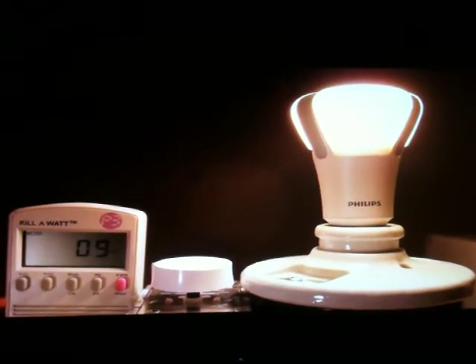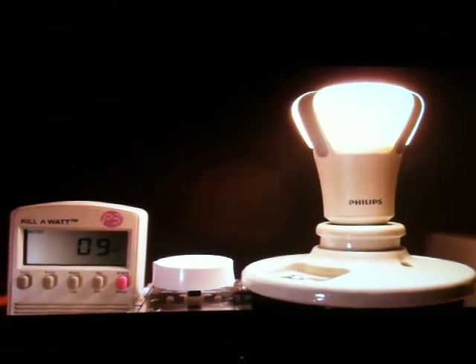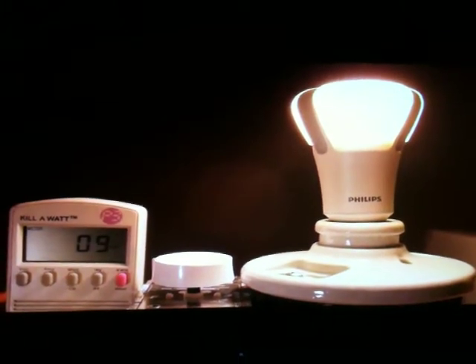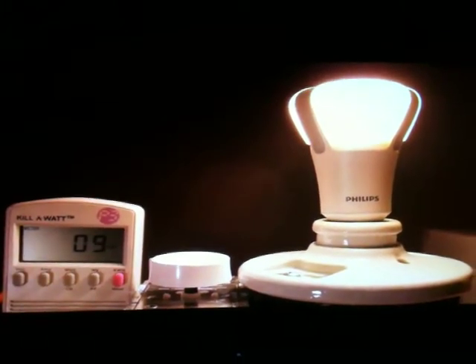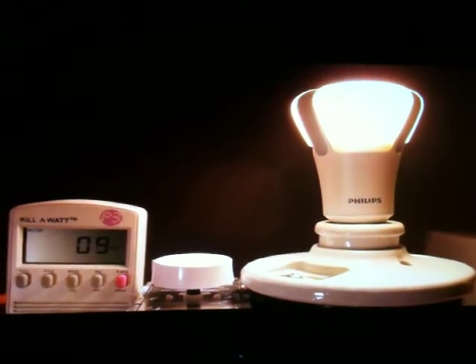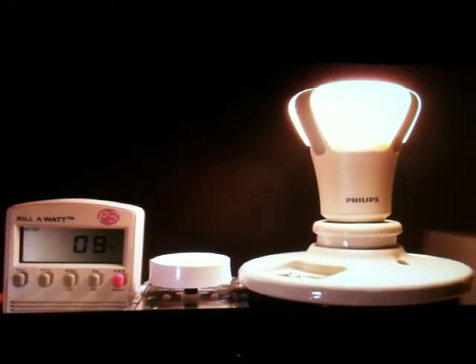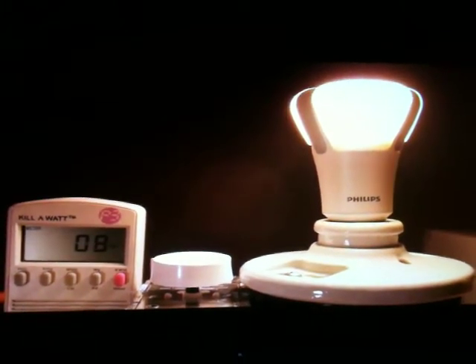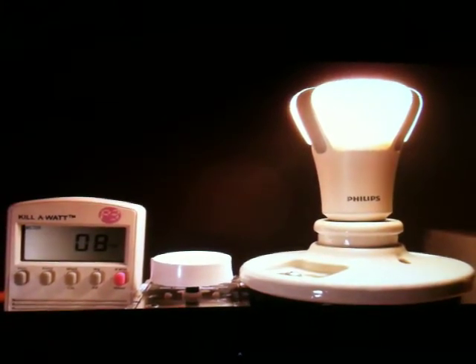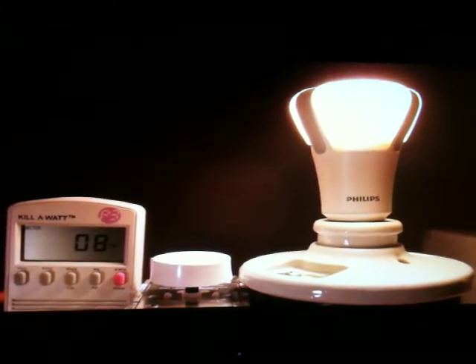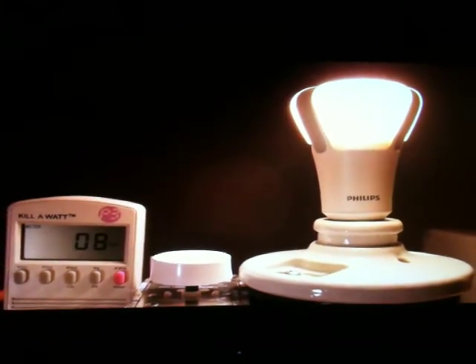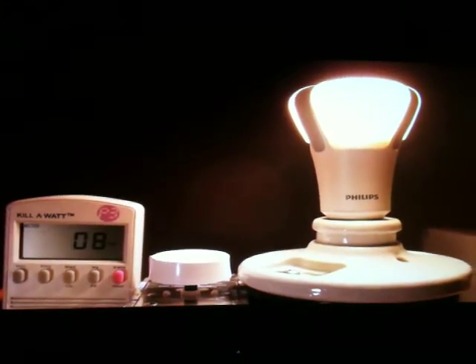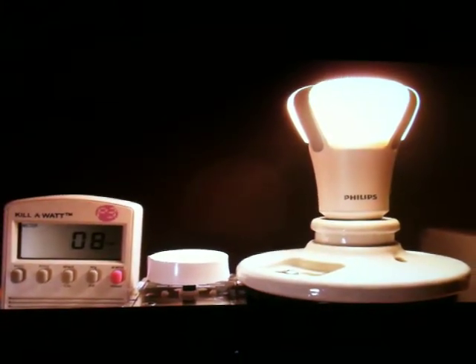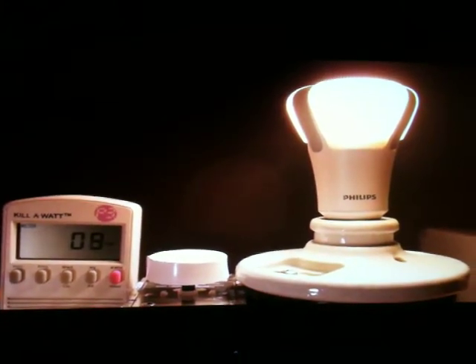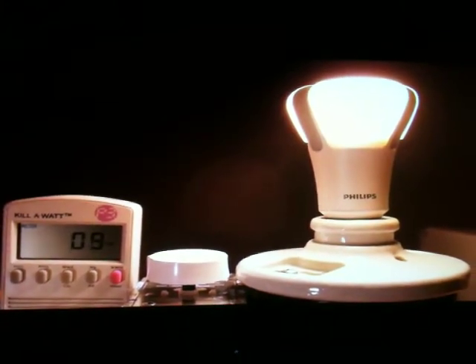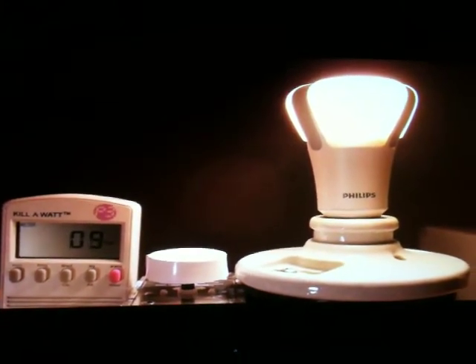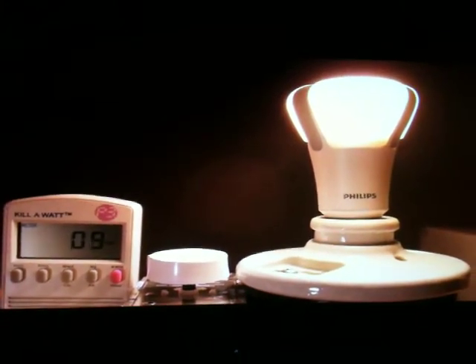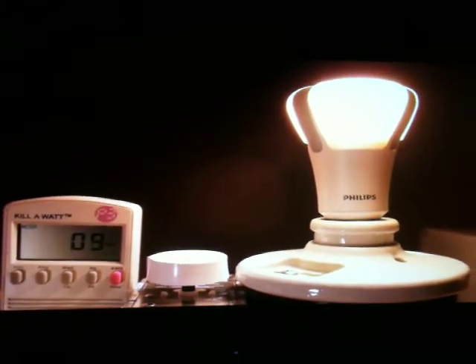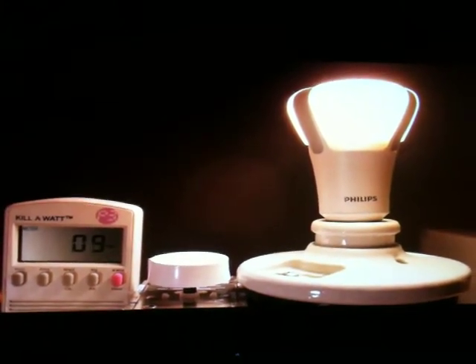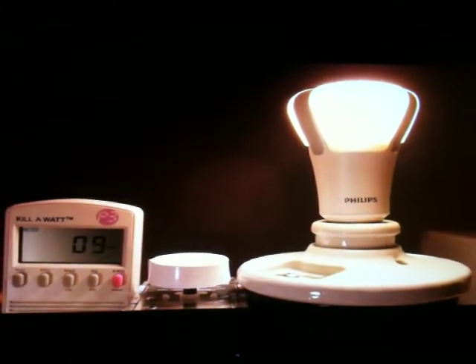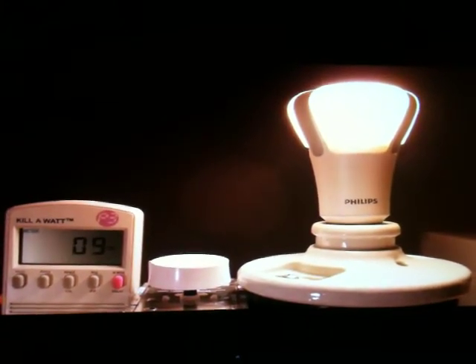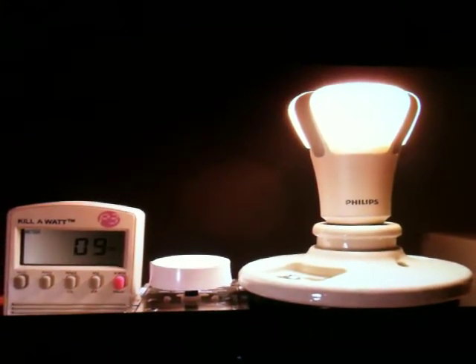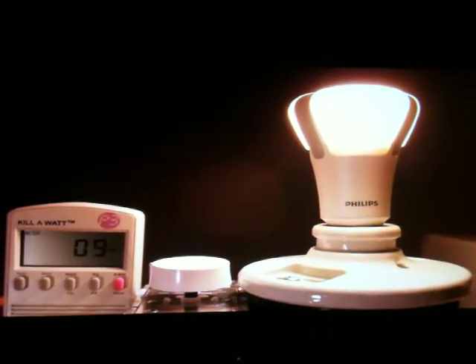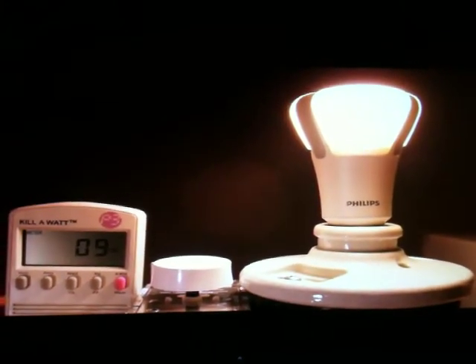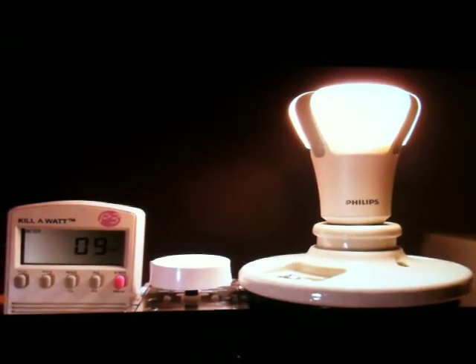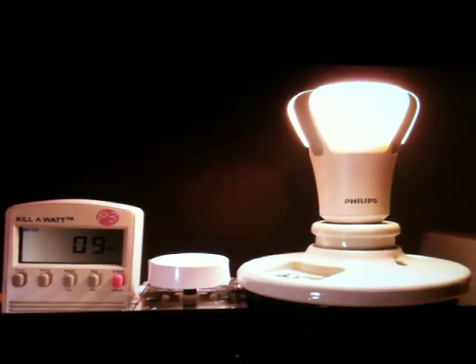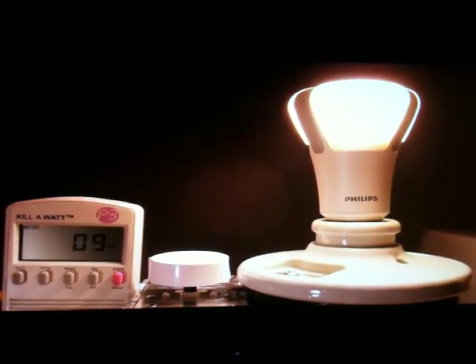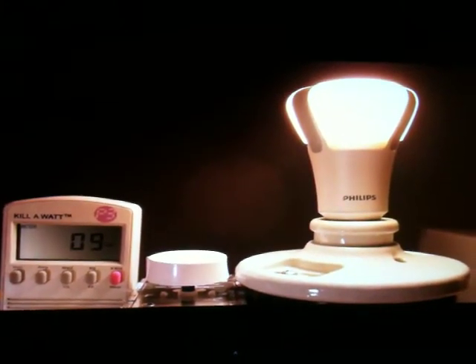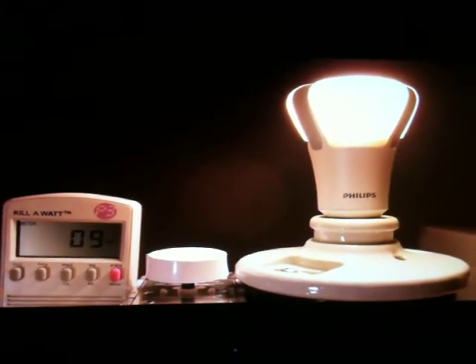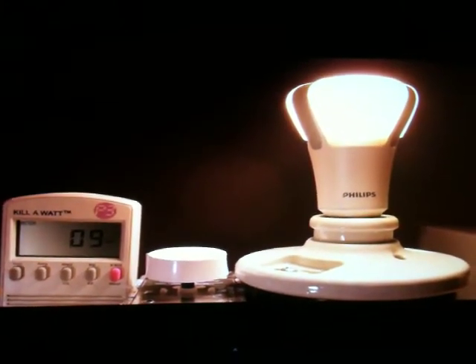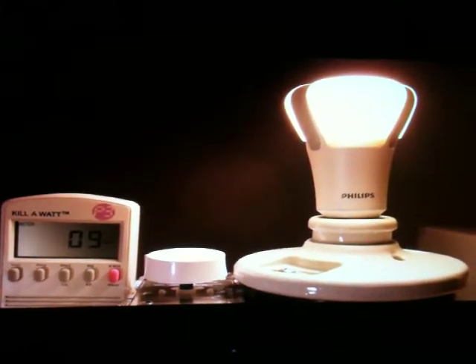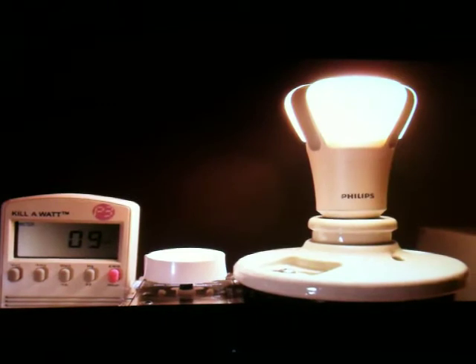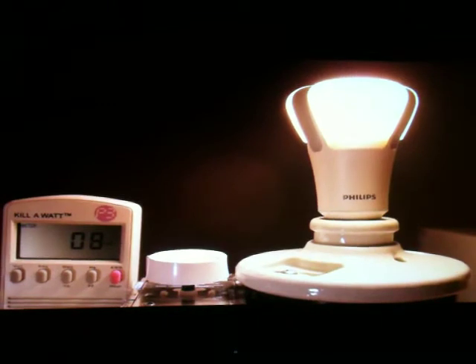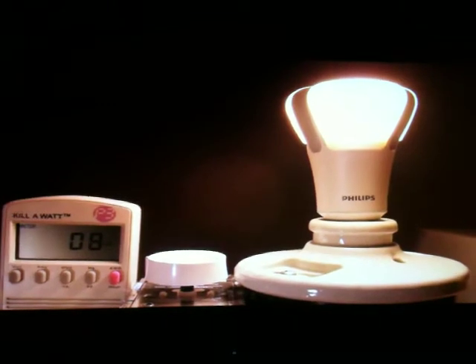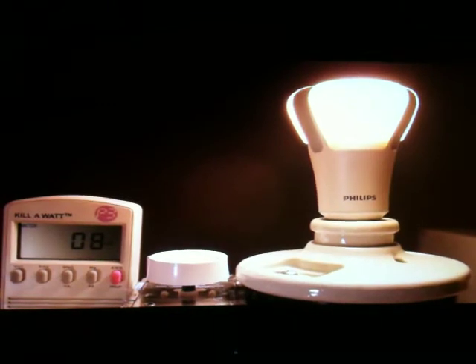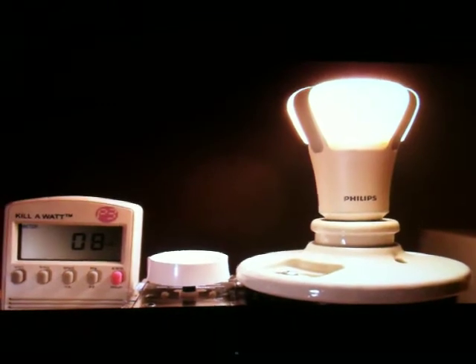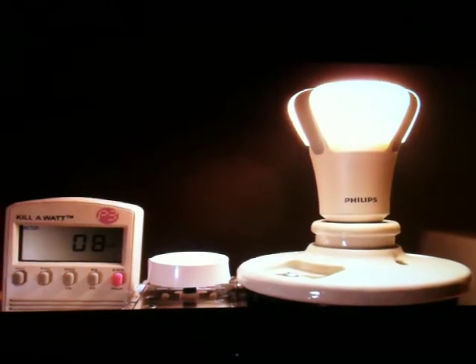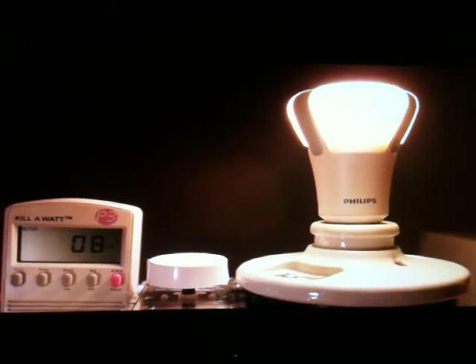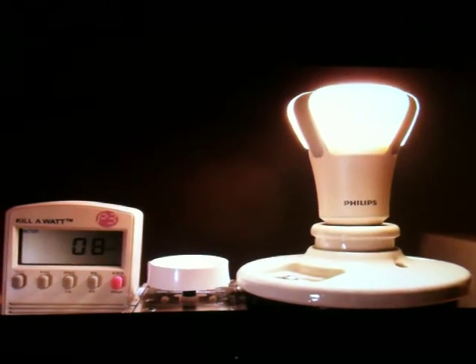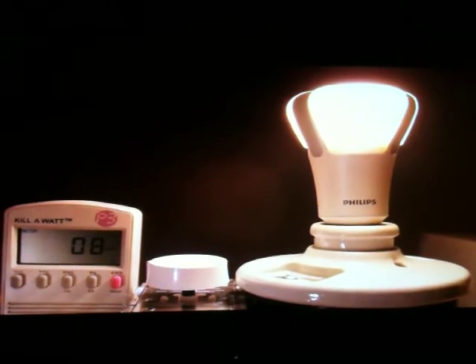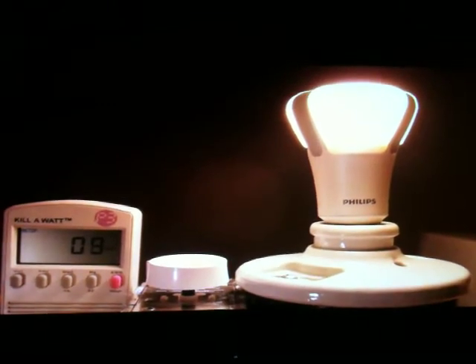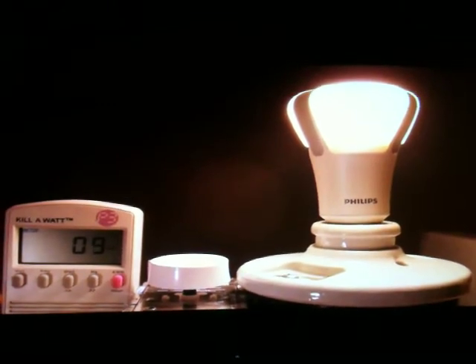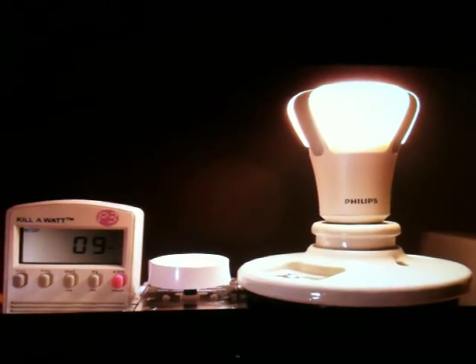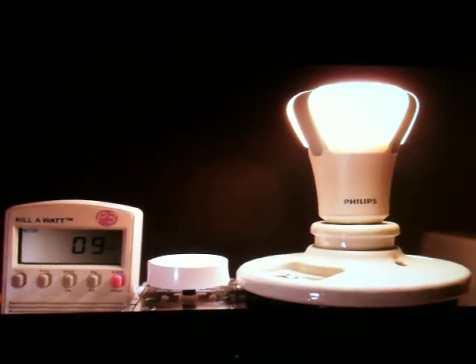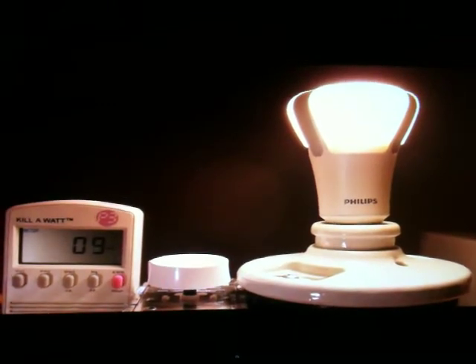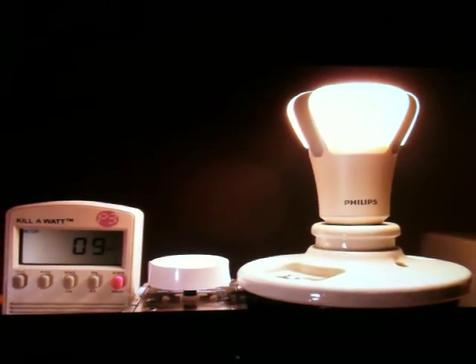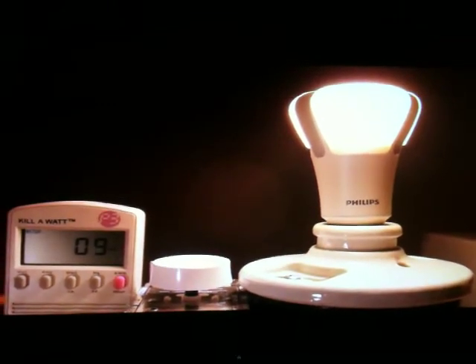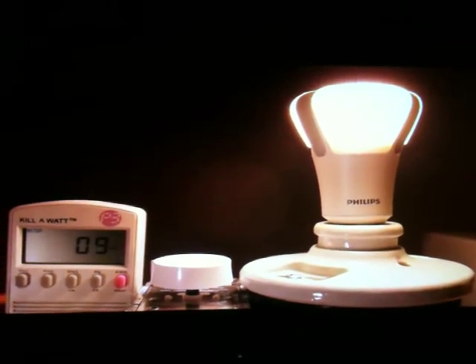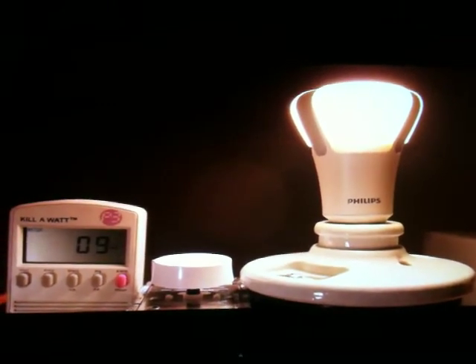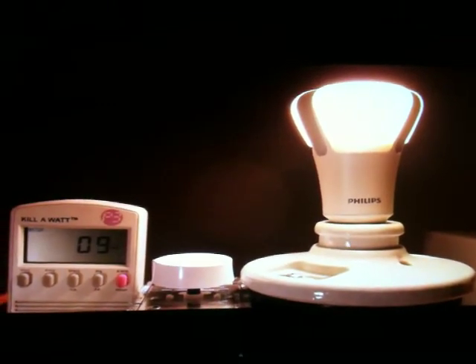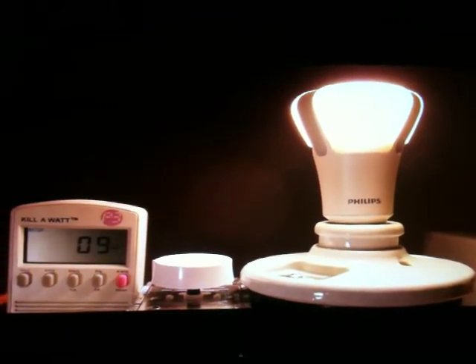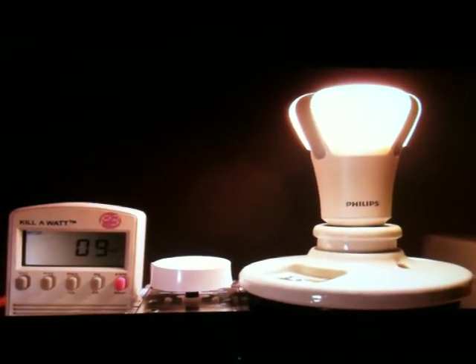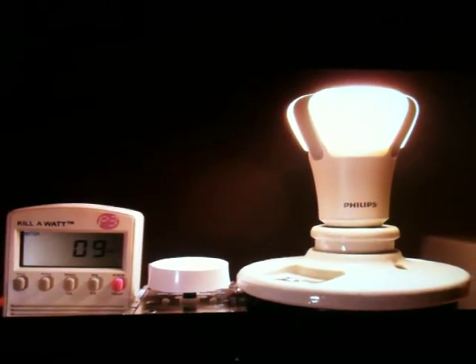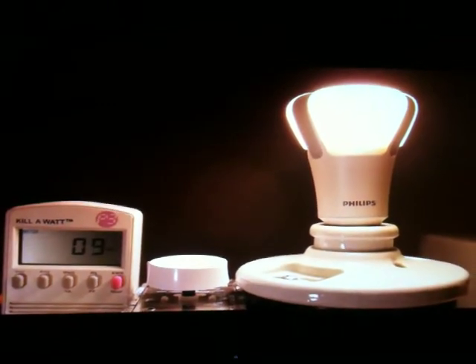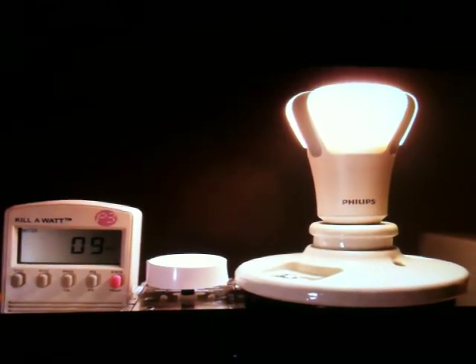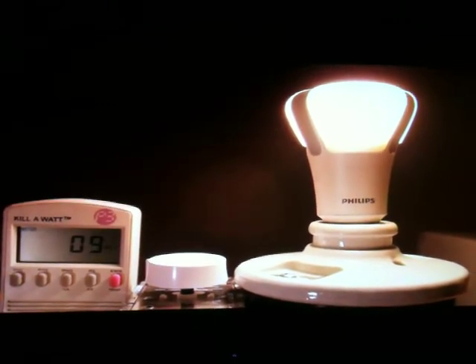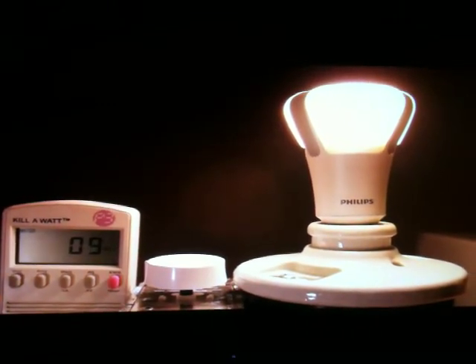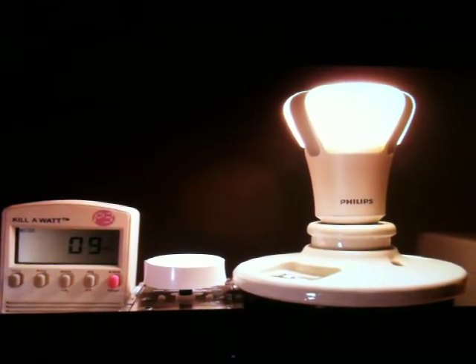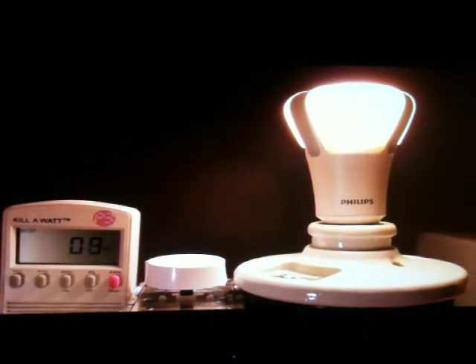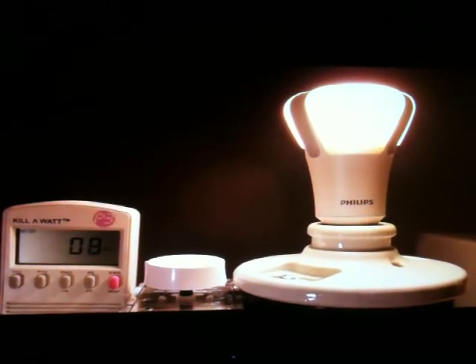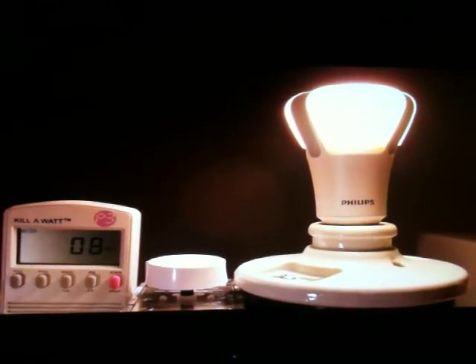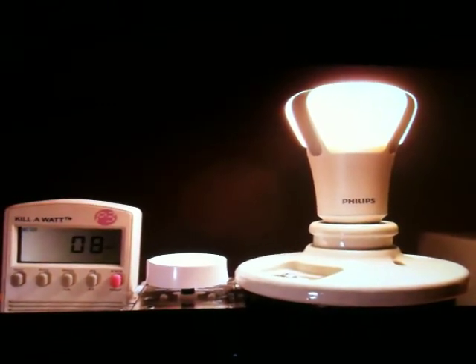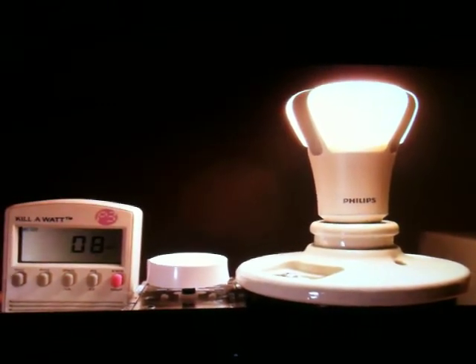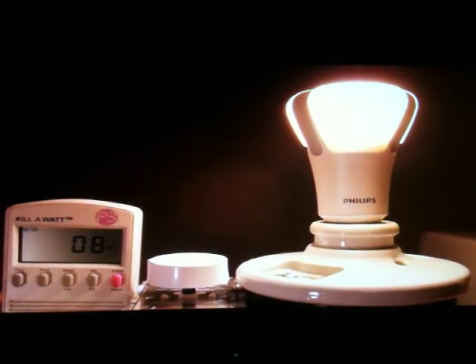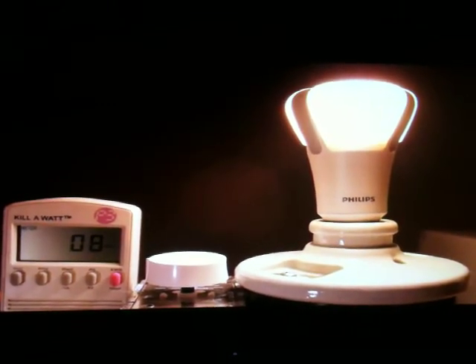According to the manufacturer's literature, it's rated for a 30,000 hour average lifespan, which is going to last you for up to 27 years, according to the box.